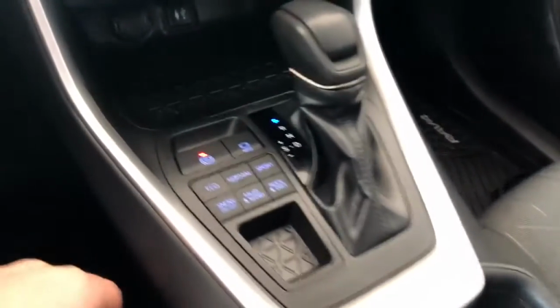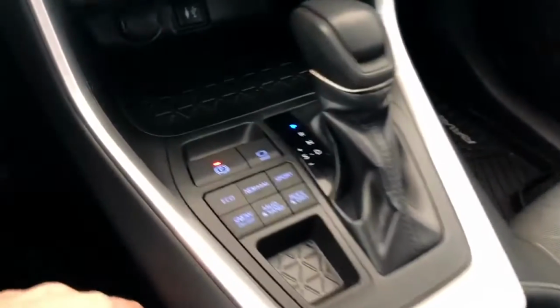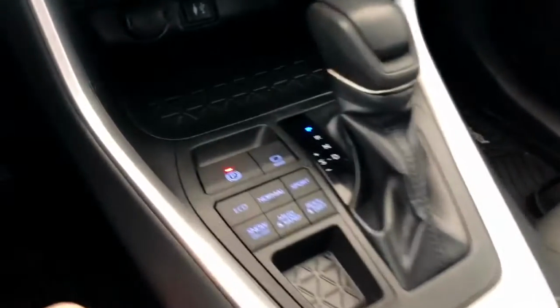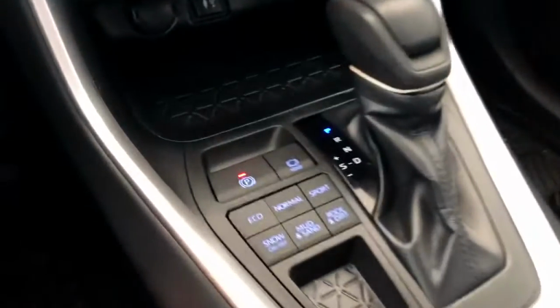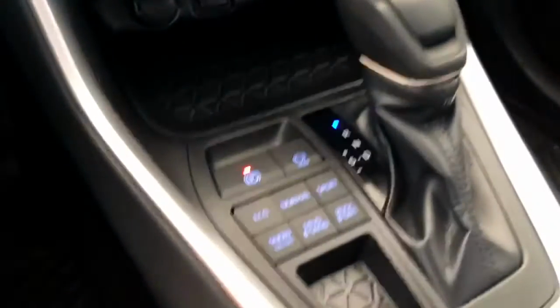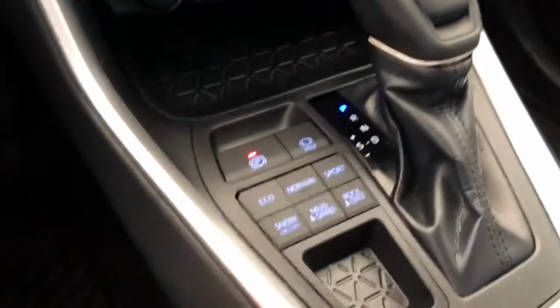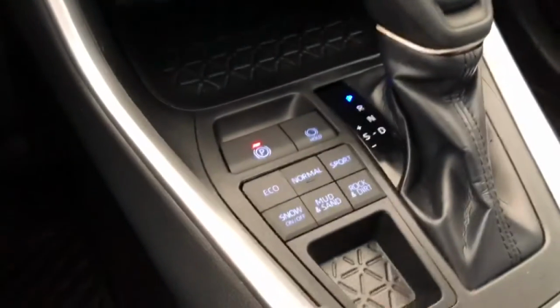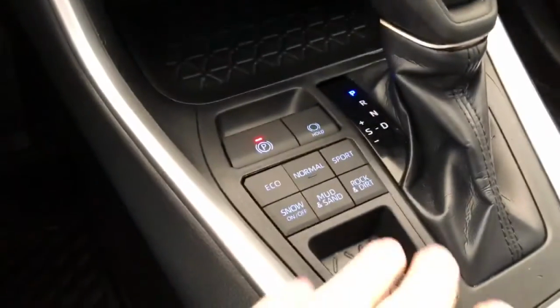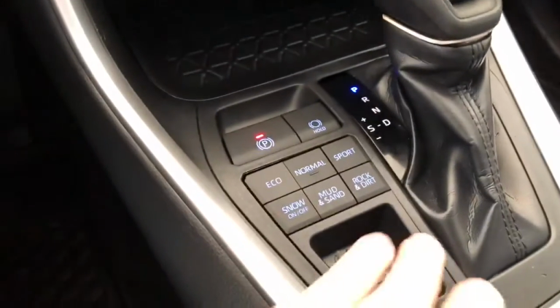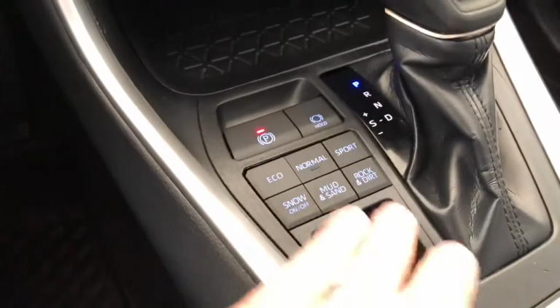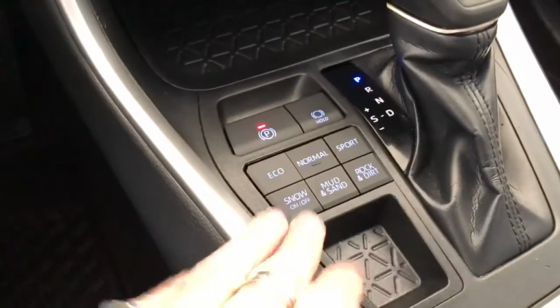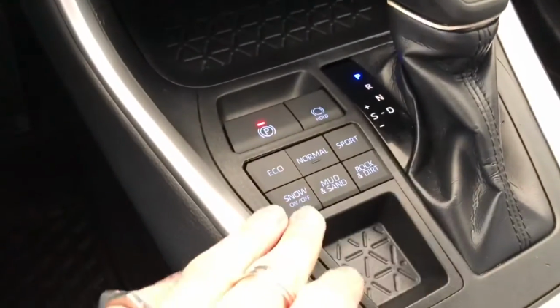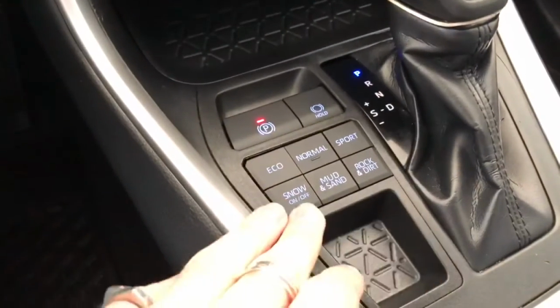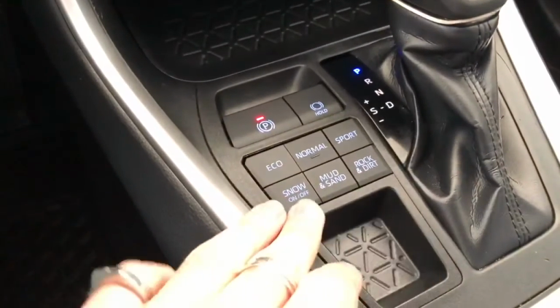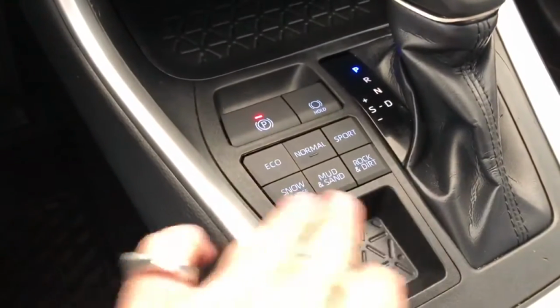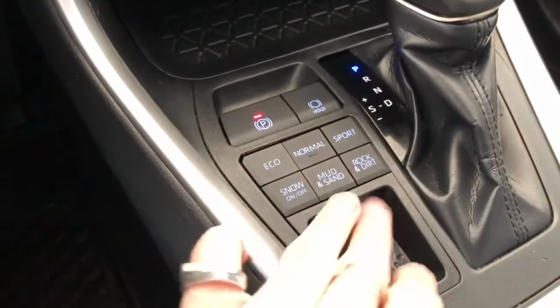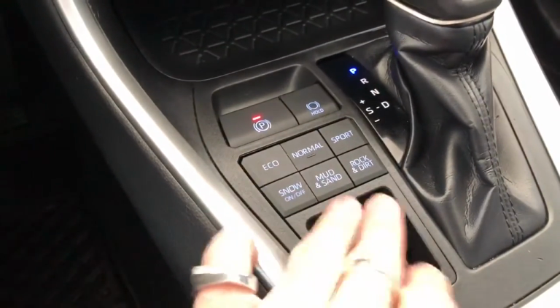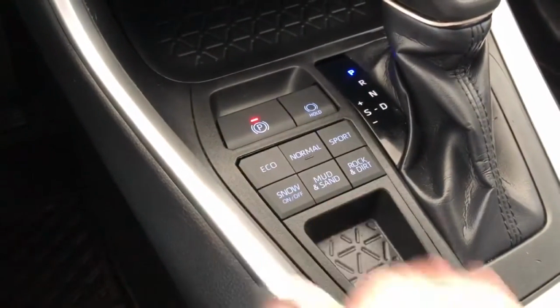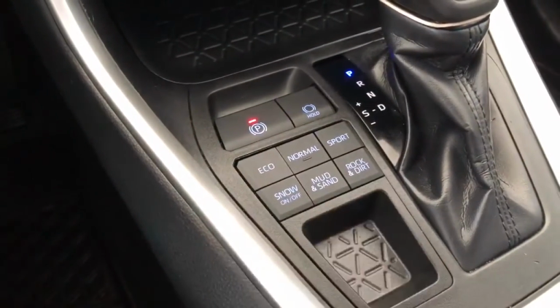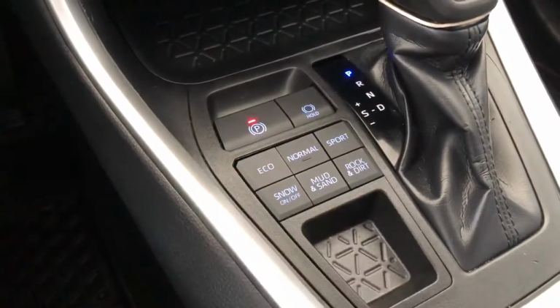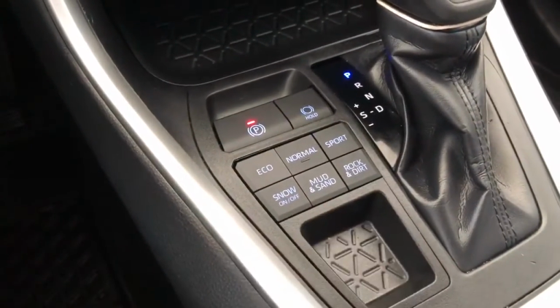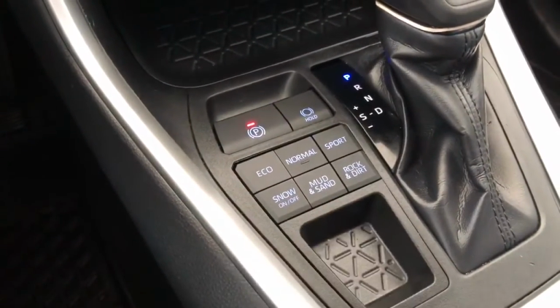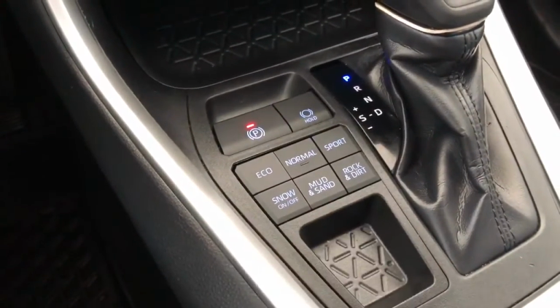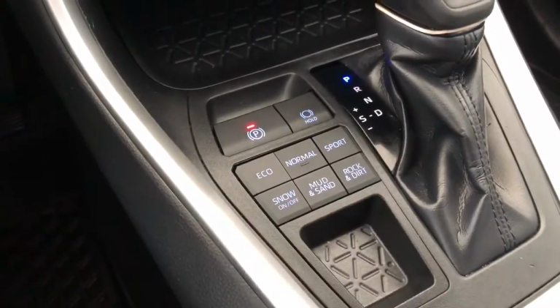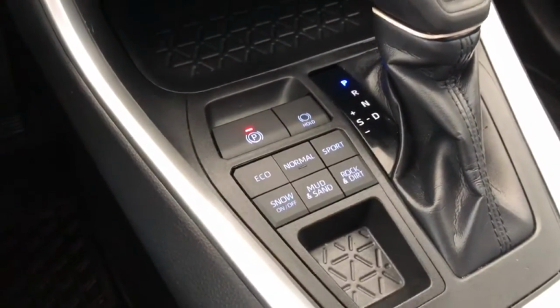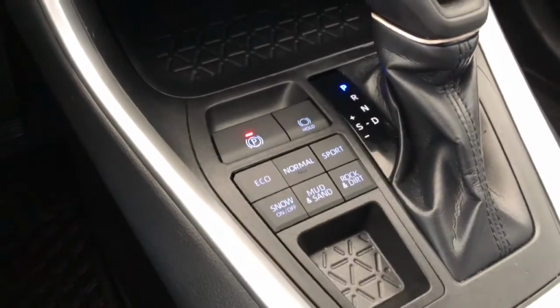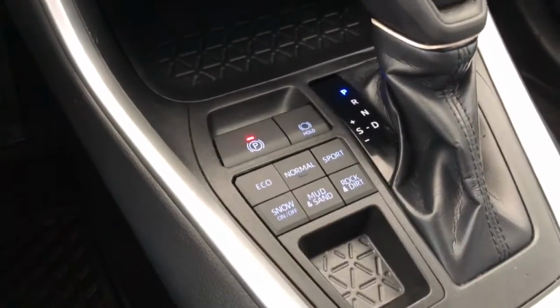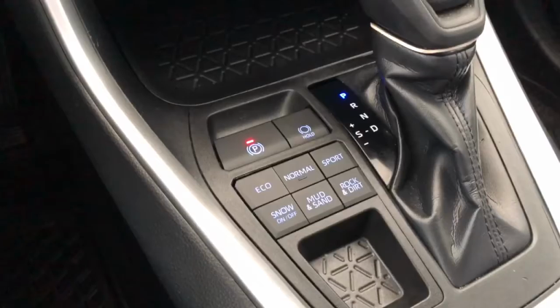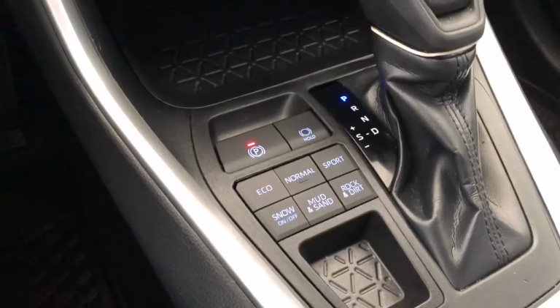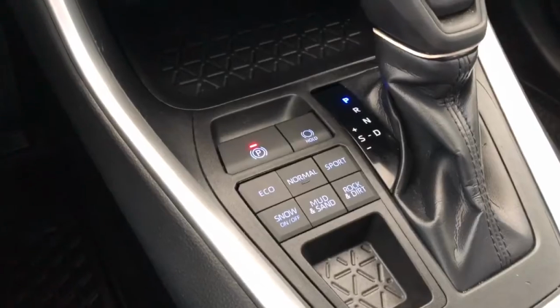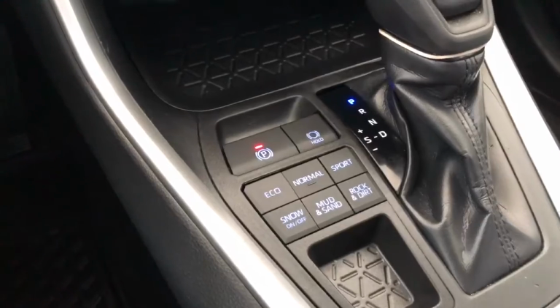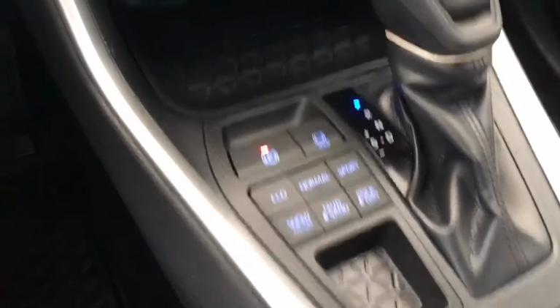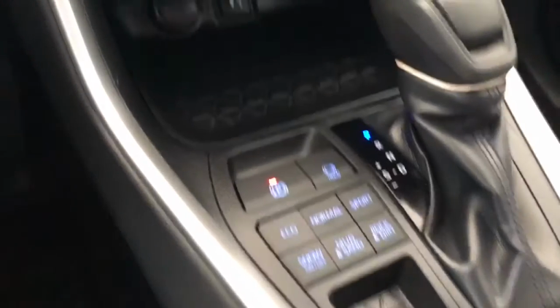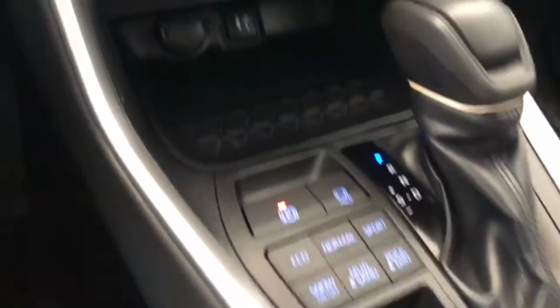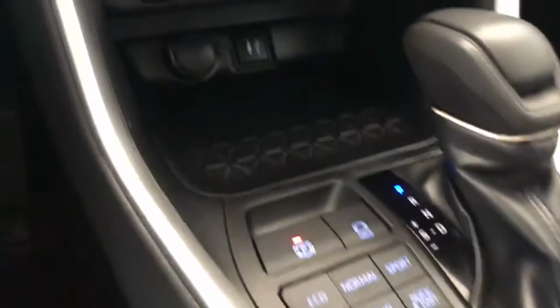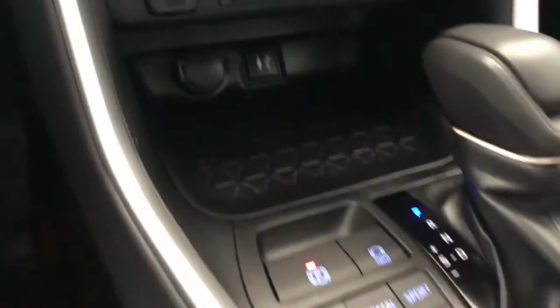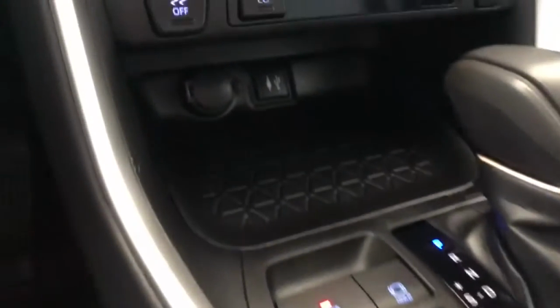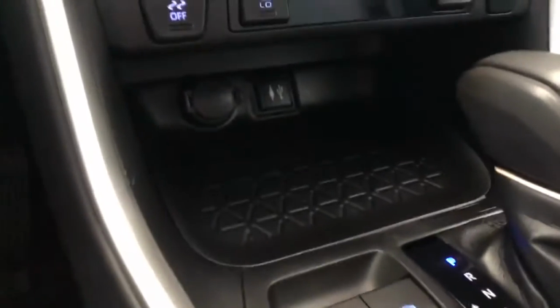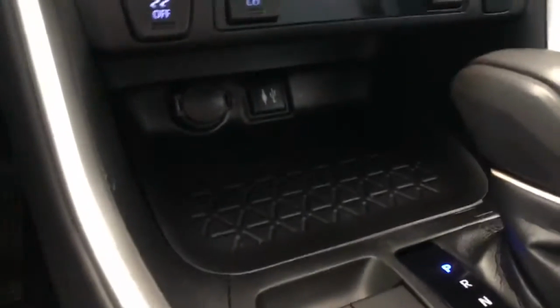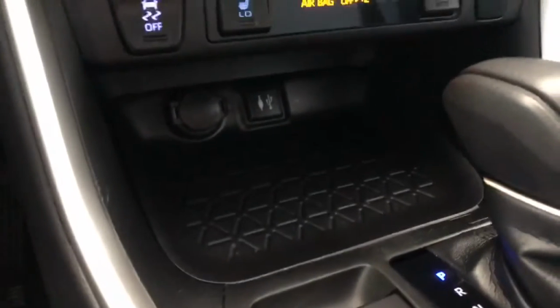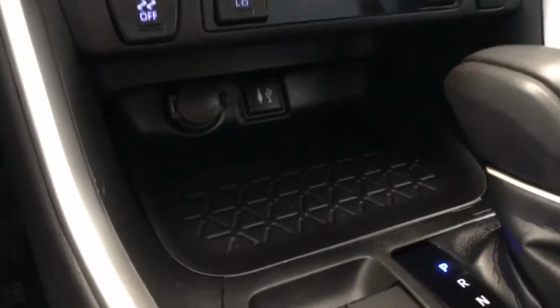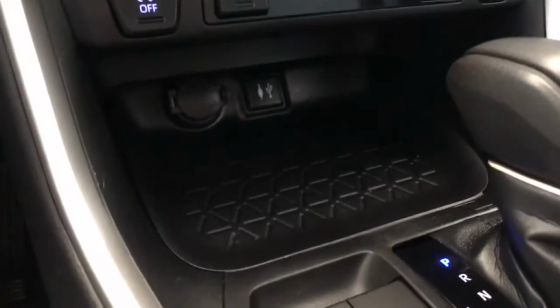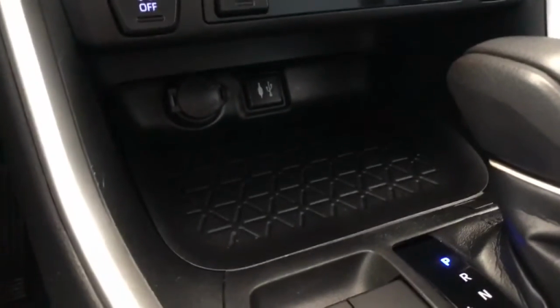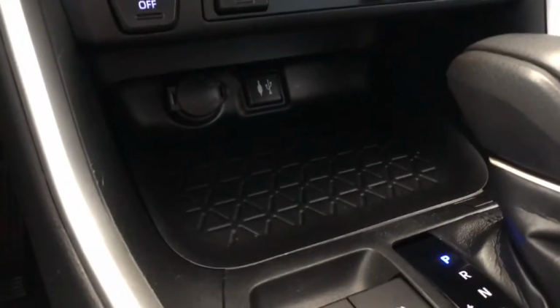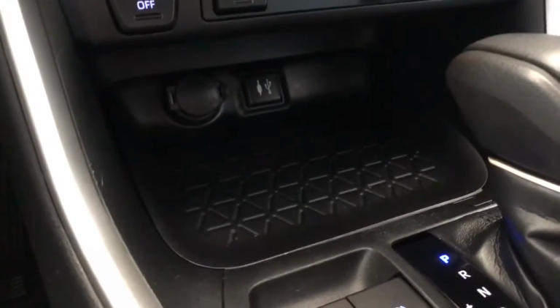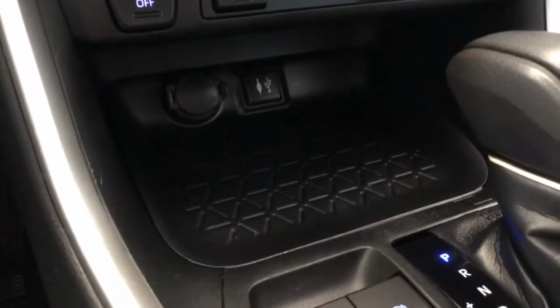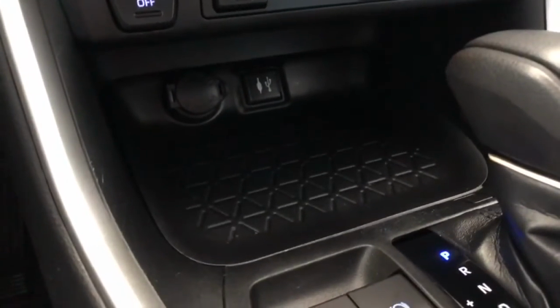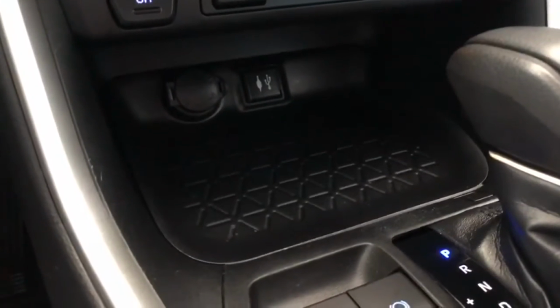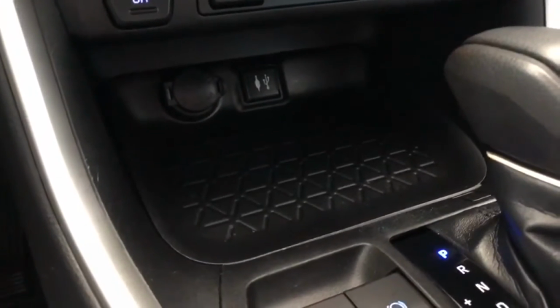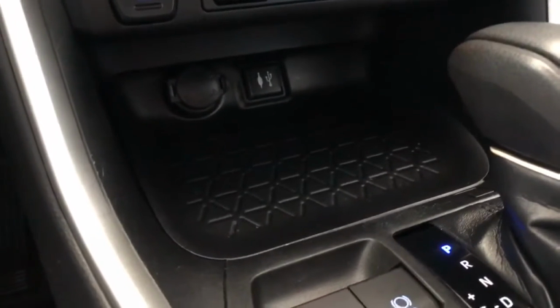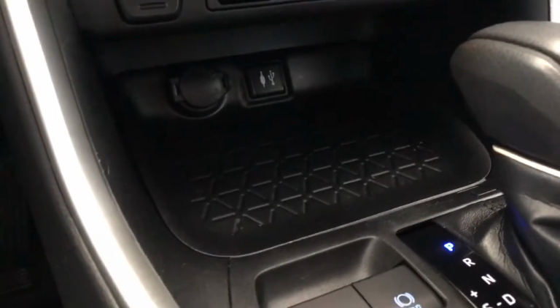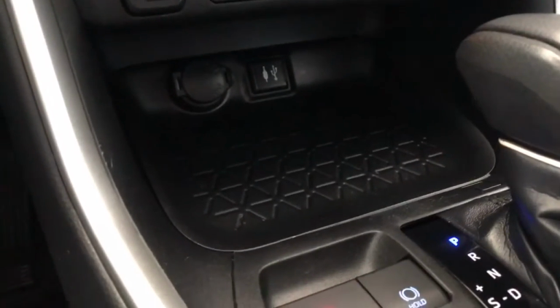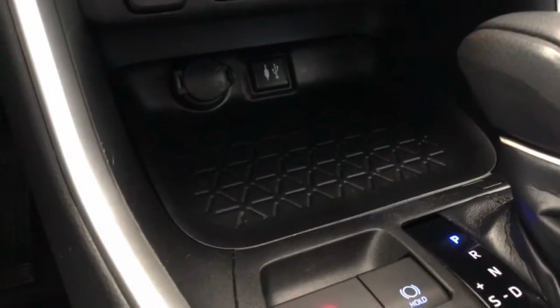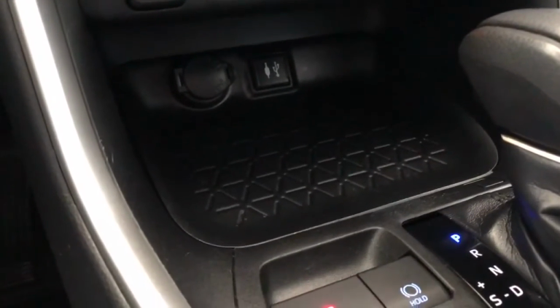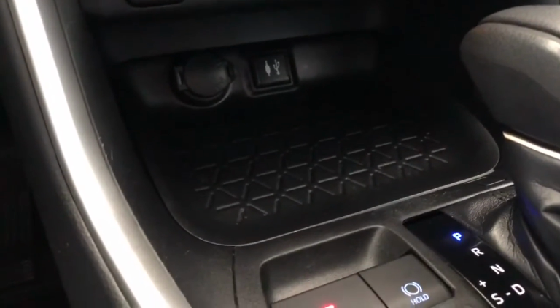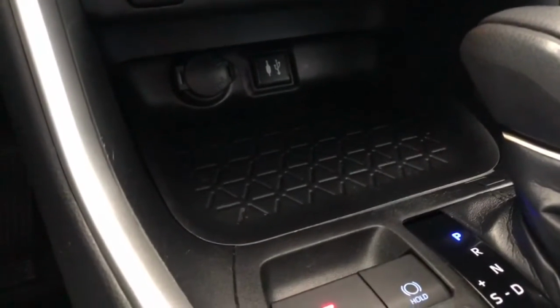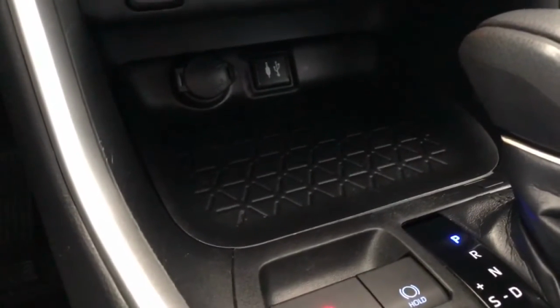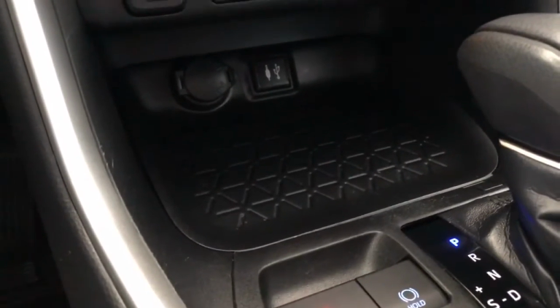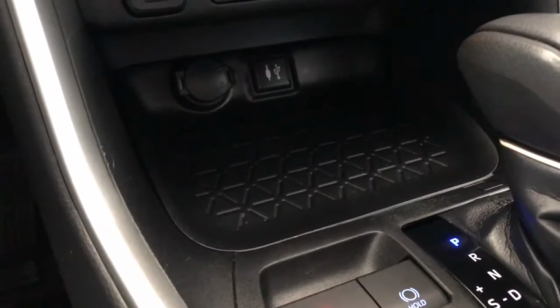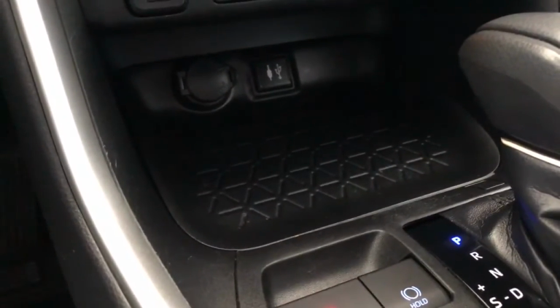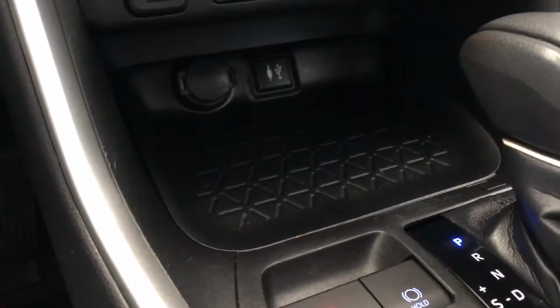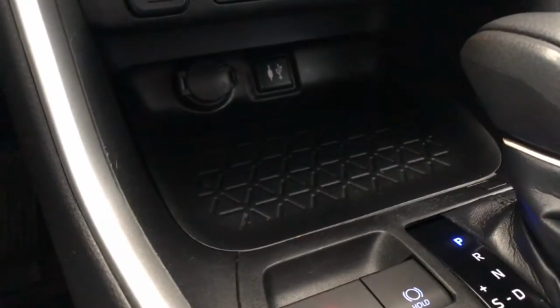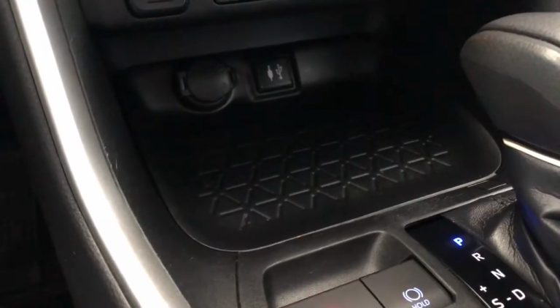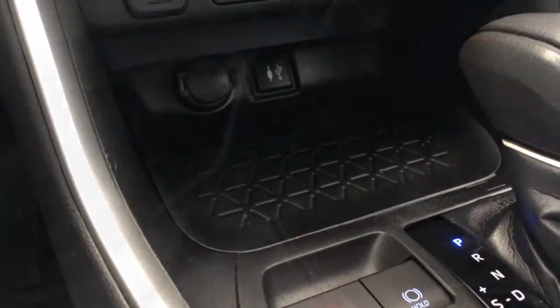Some of the features next to the shifter include your multi-terrain drive modes. And further inside, you have your 12-volt outlet along with your USB and auxiliary ports.